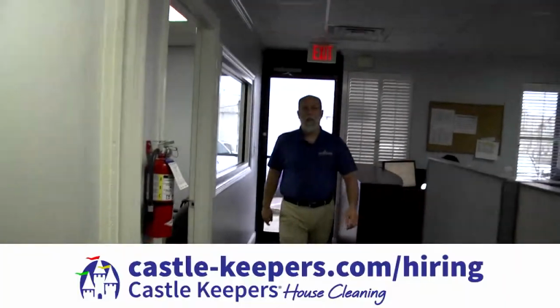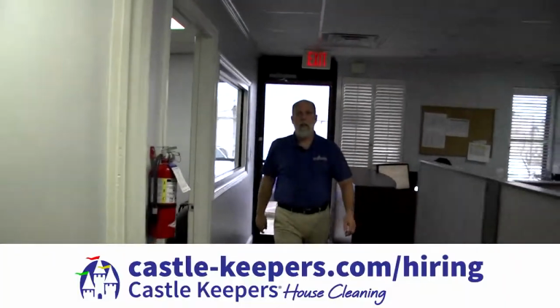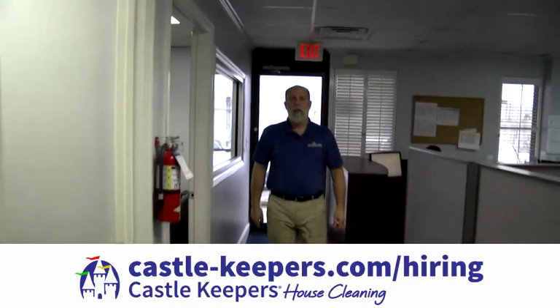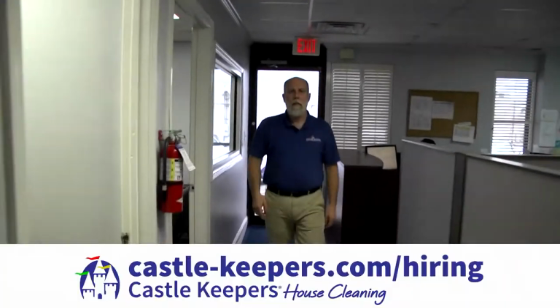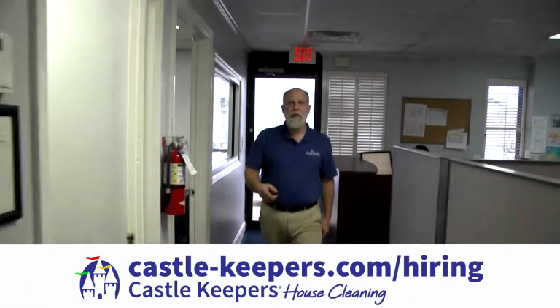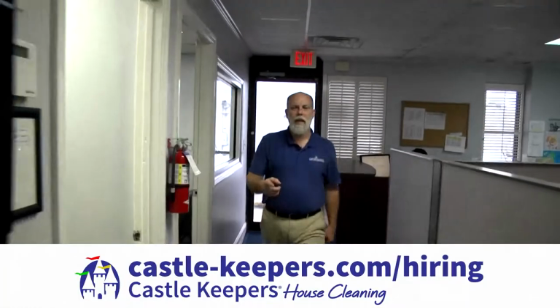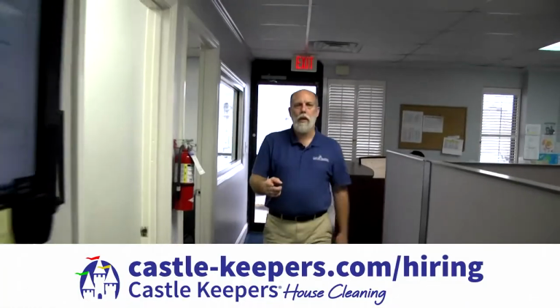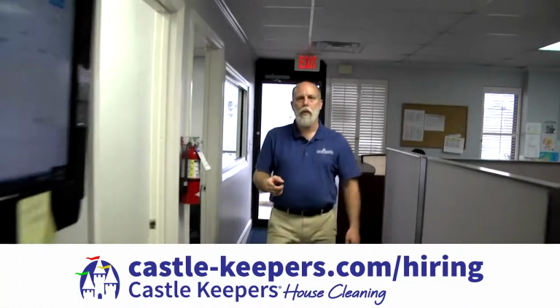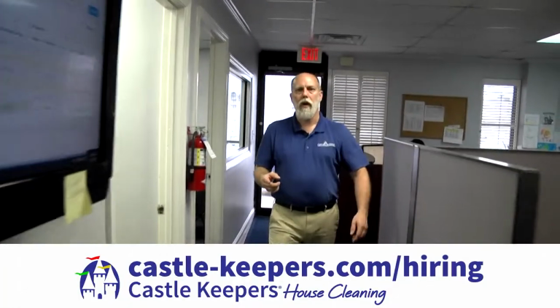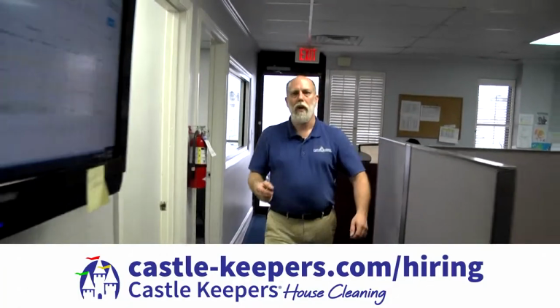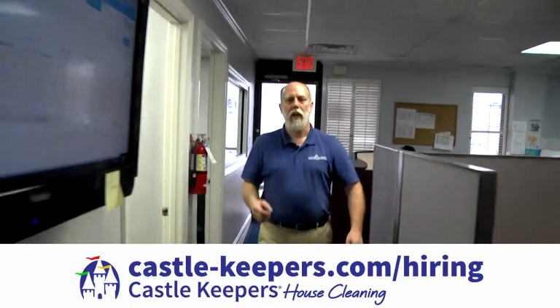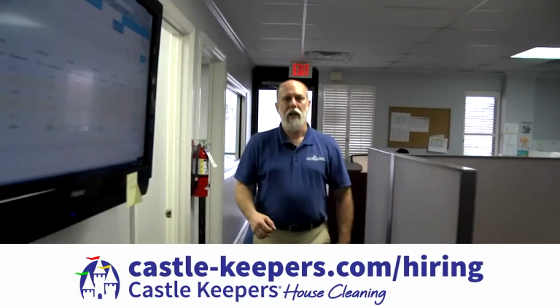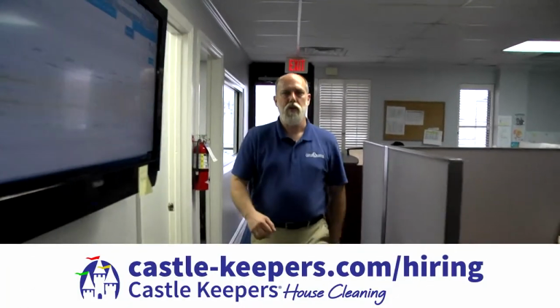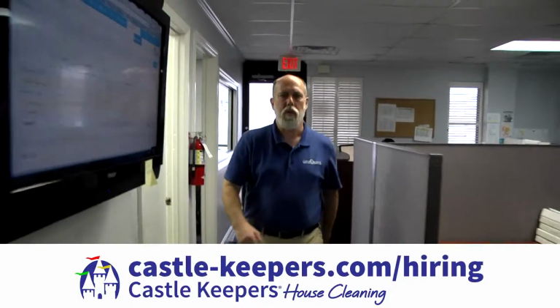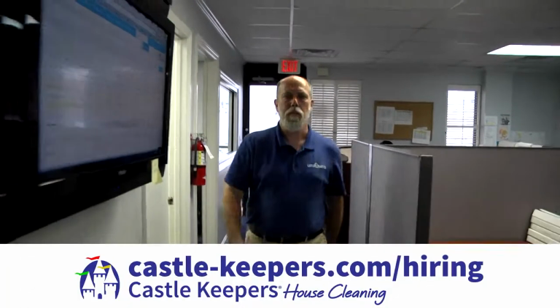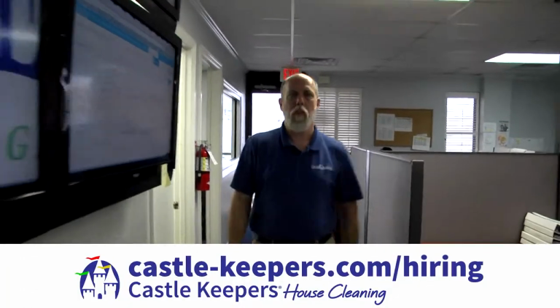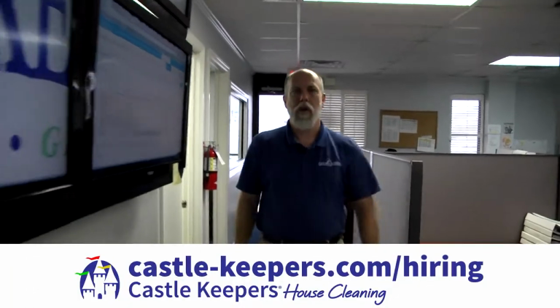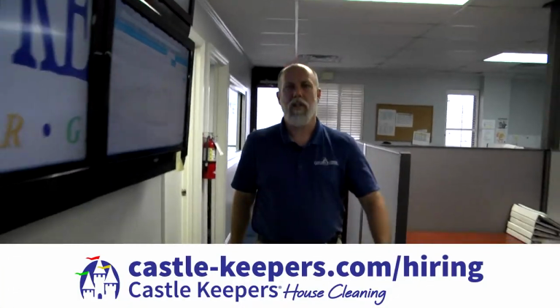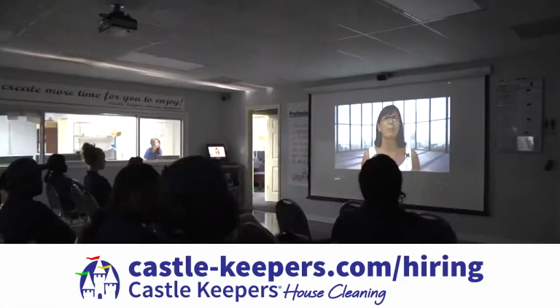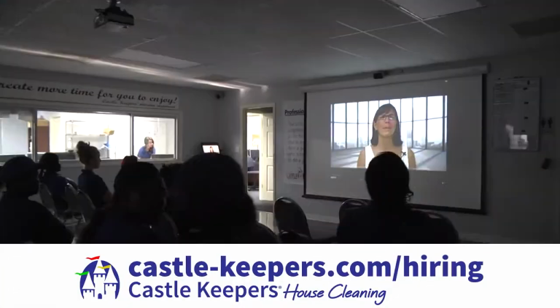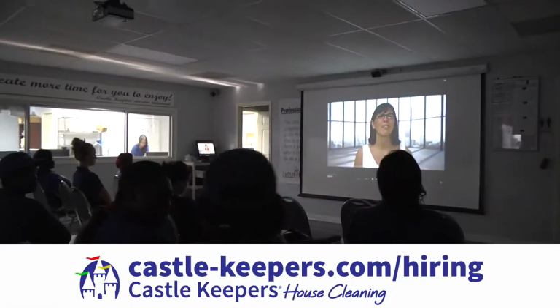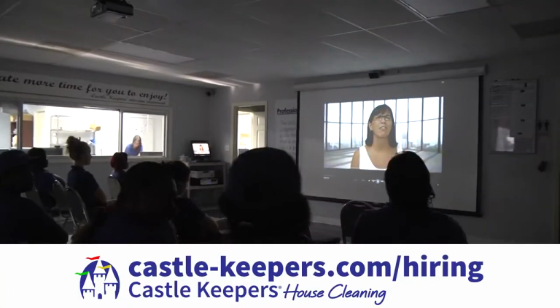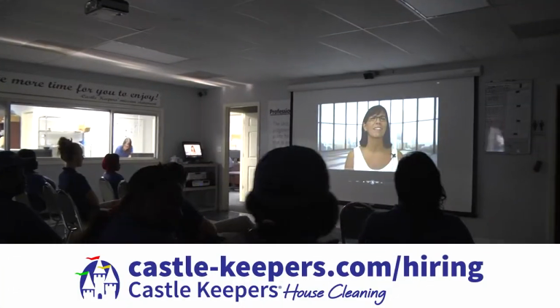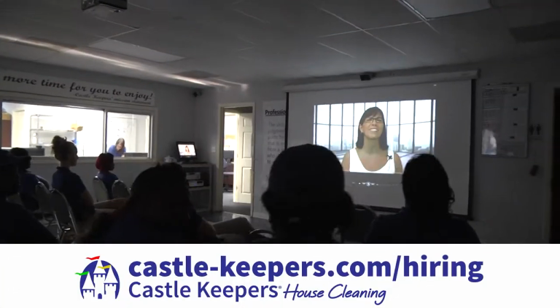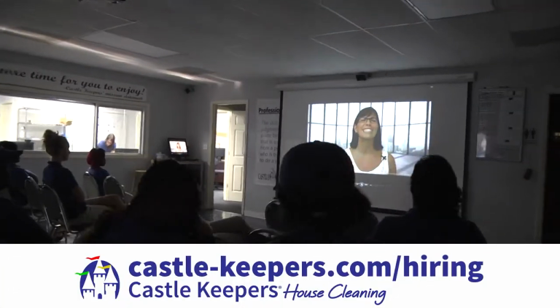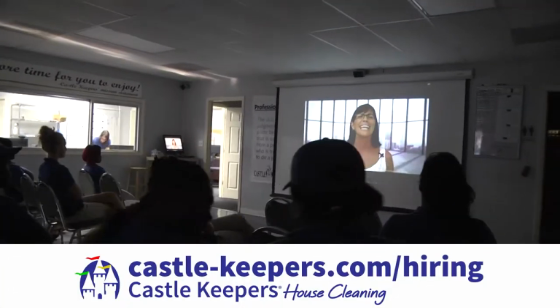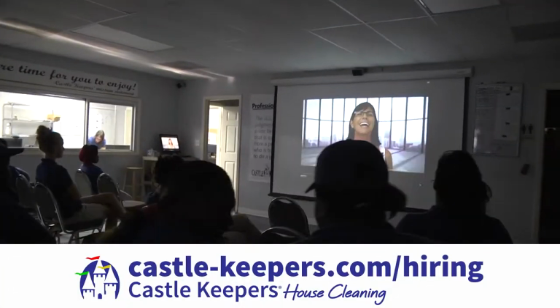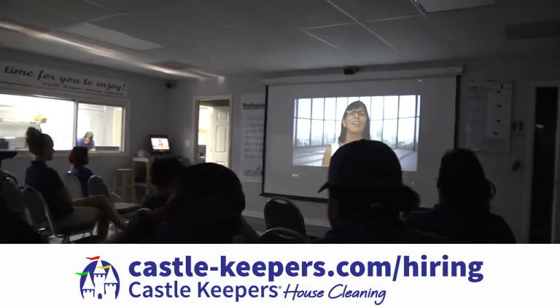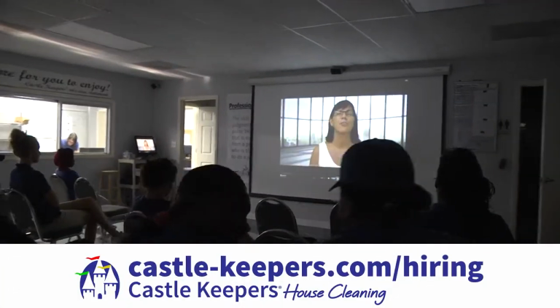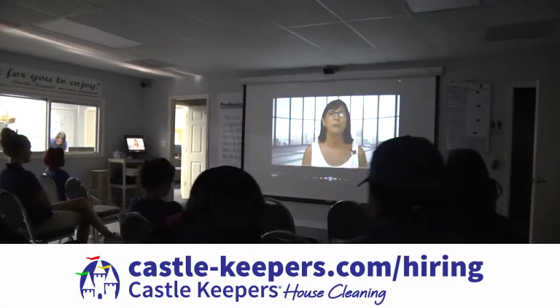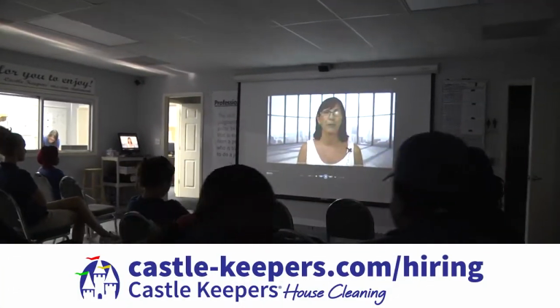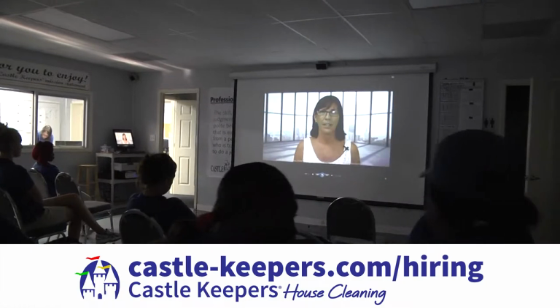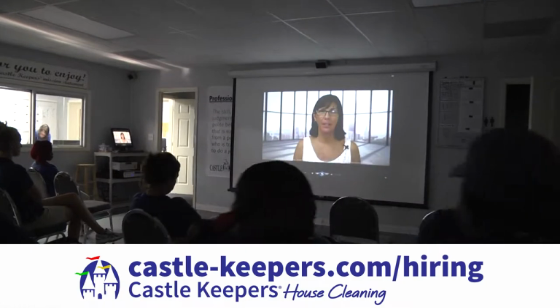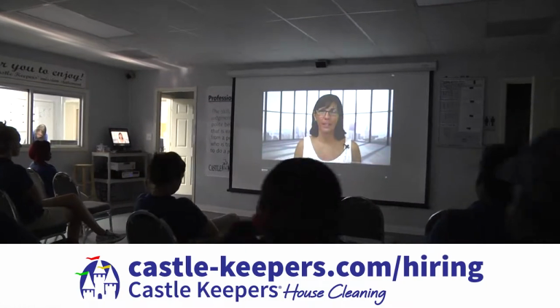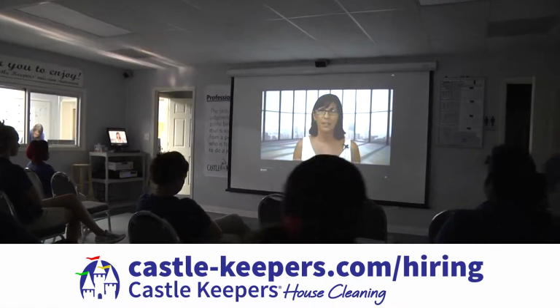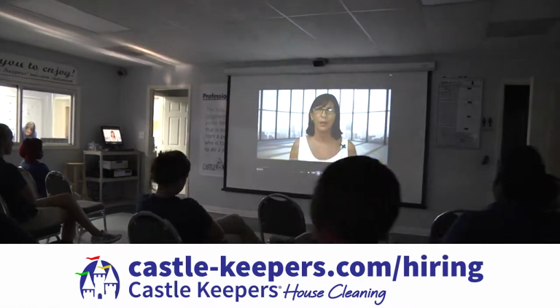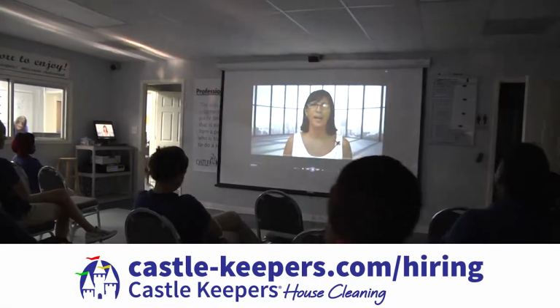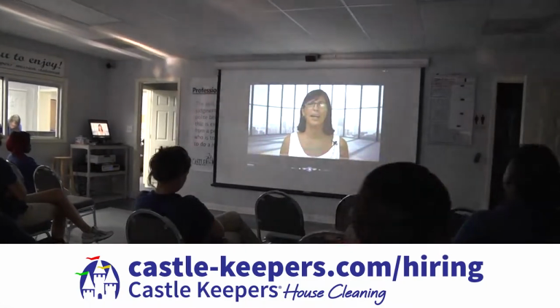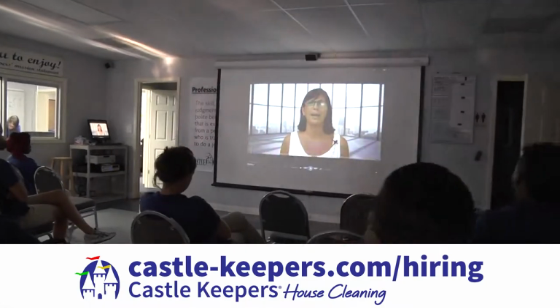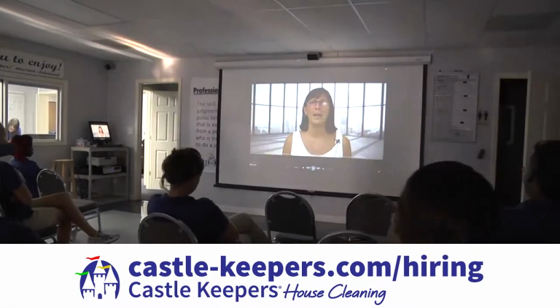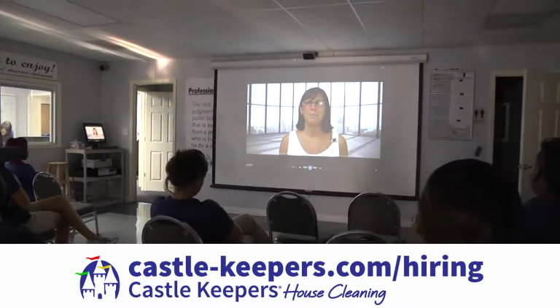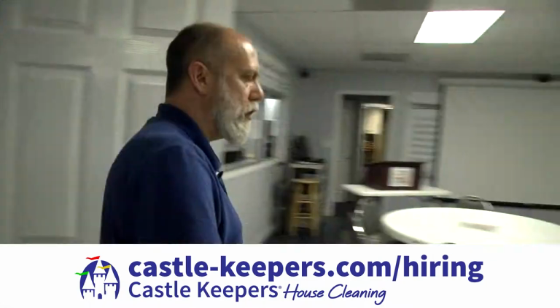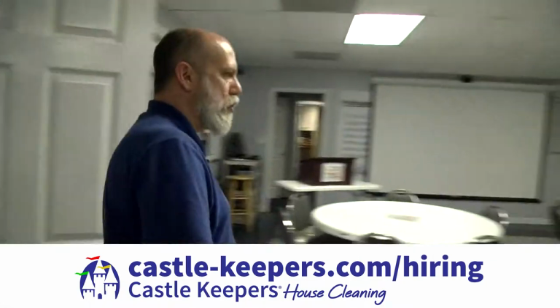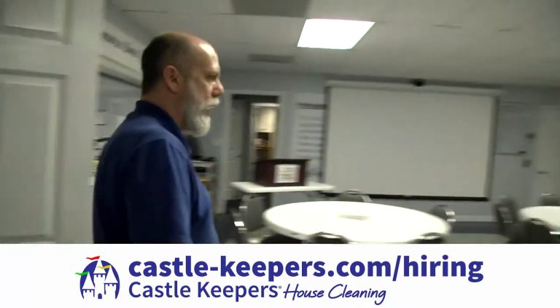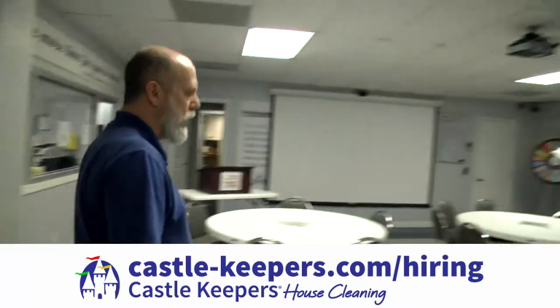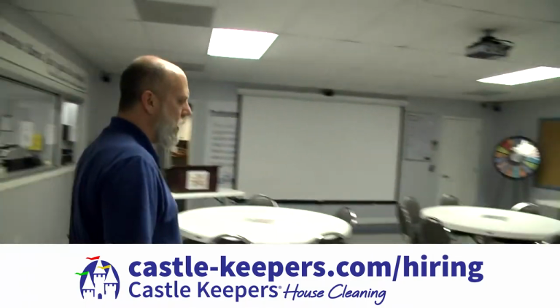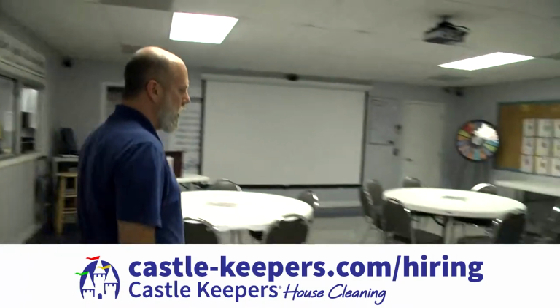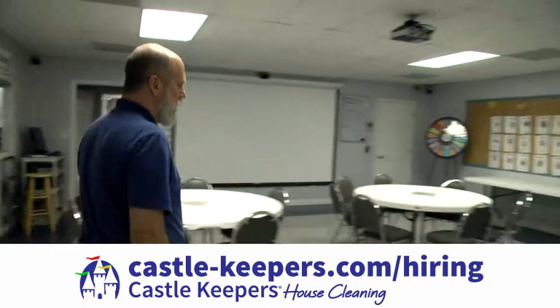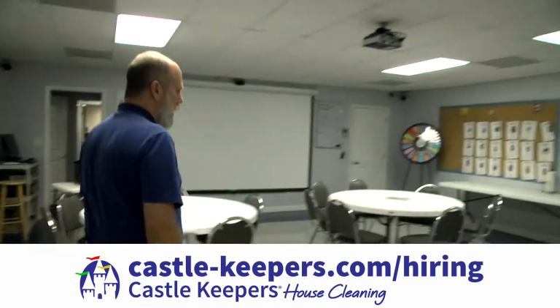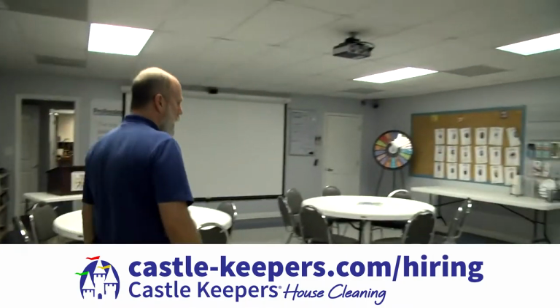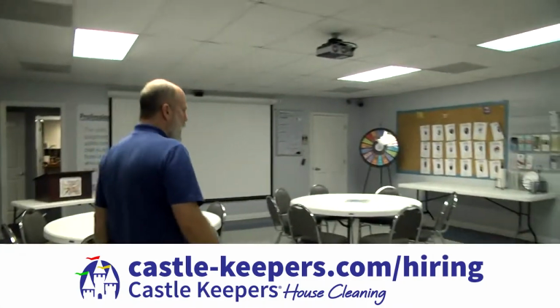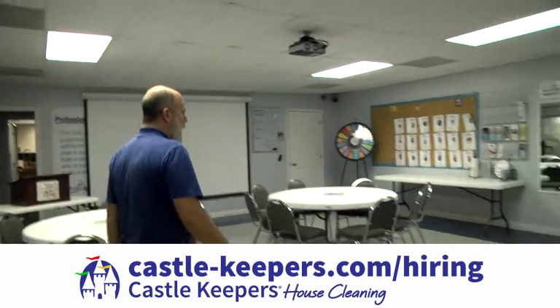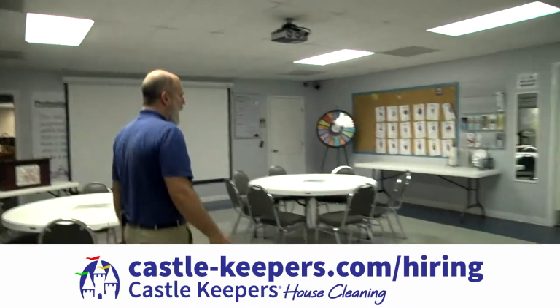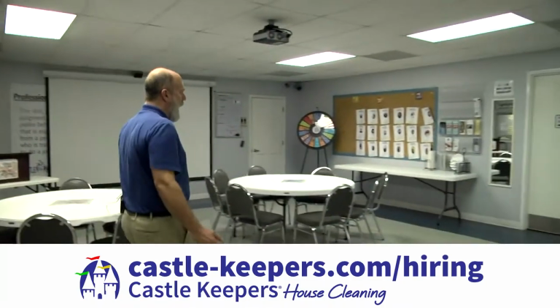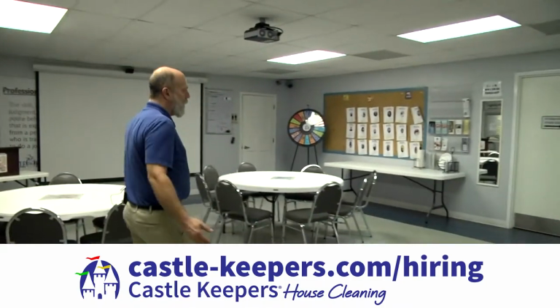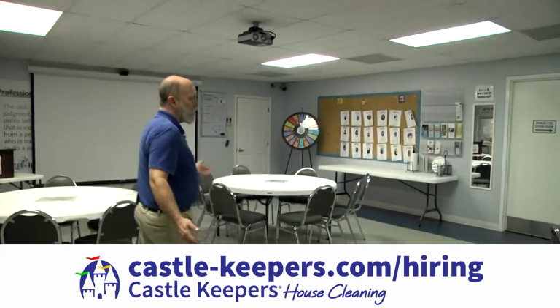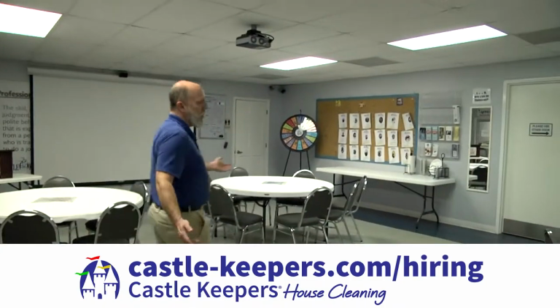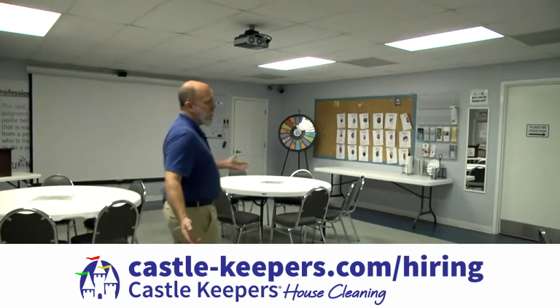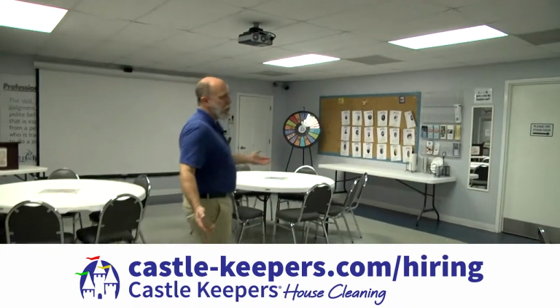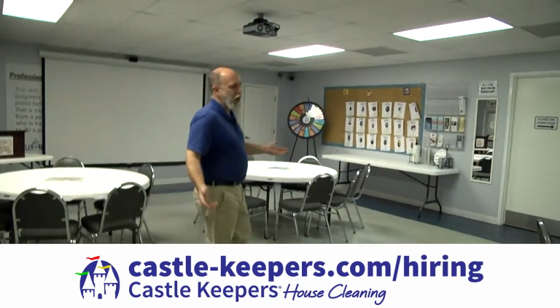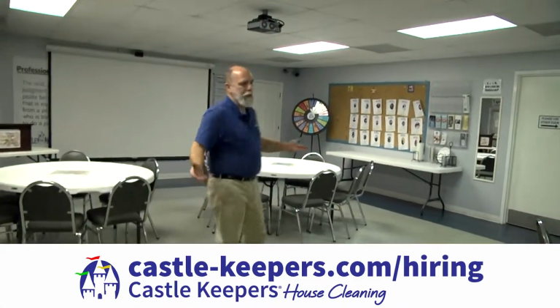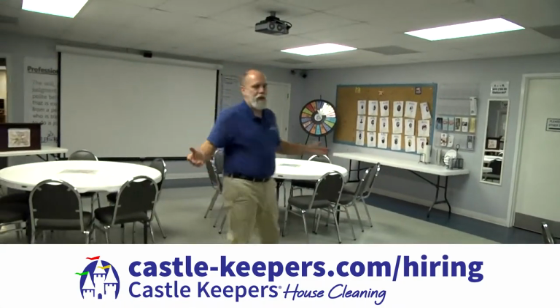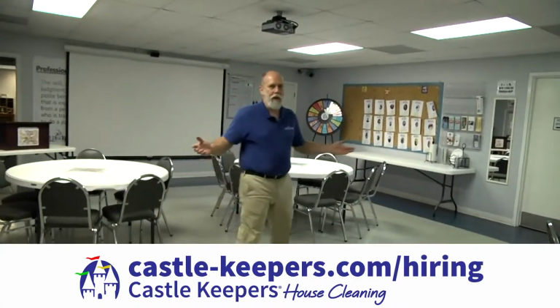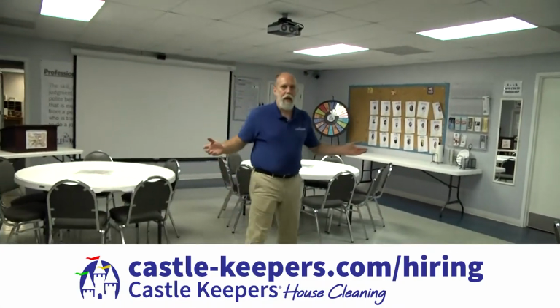Let me take you into our classroom where our team members meet in the morning. This is where they get their in-service training and their team assignments for today.